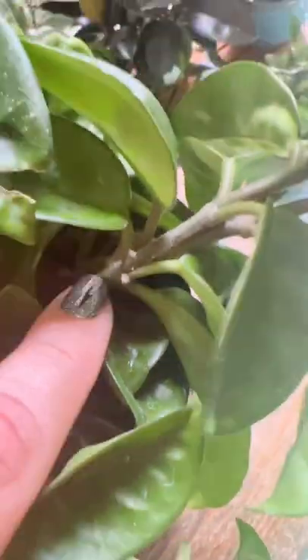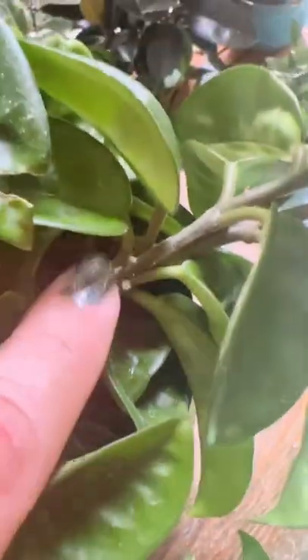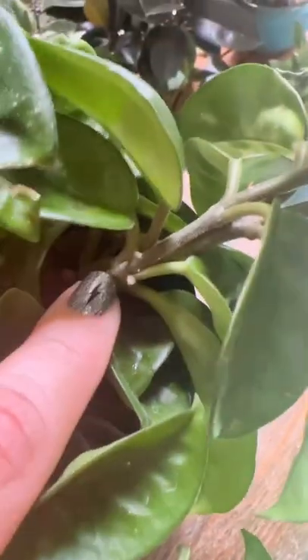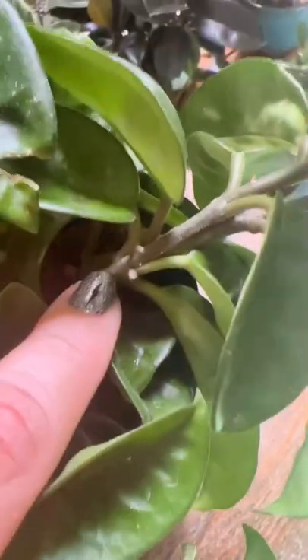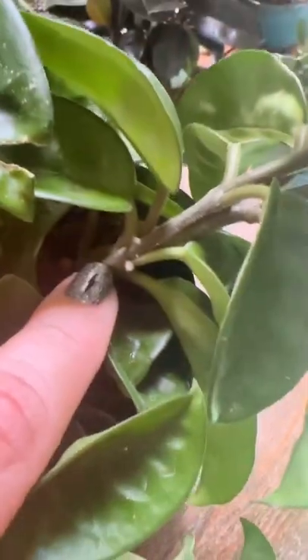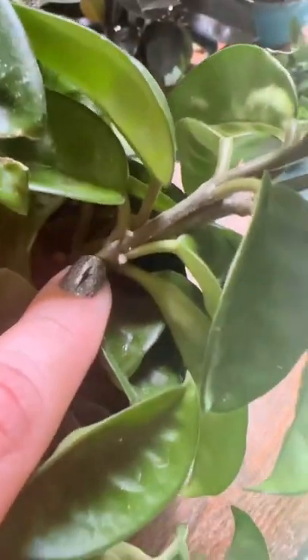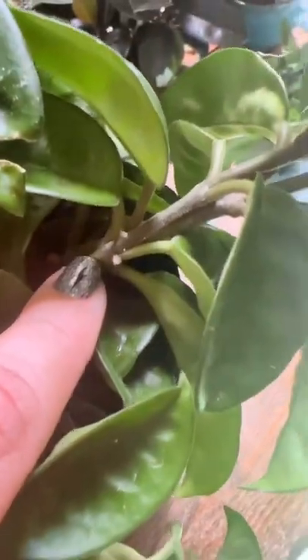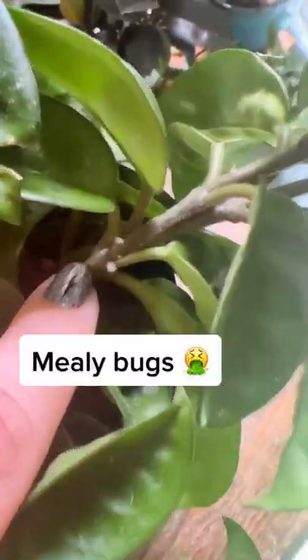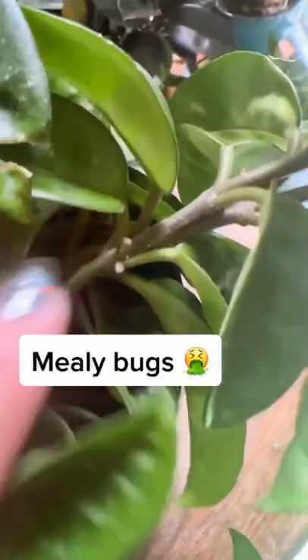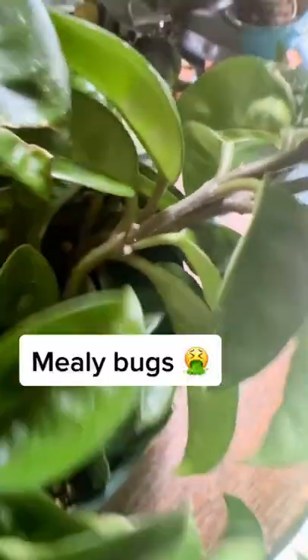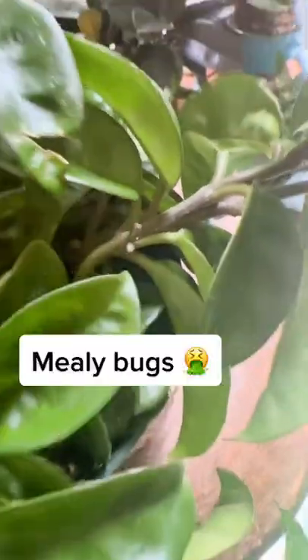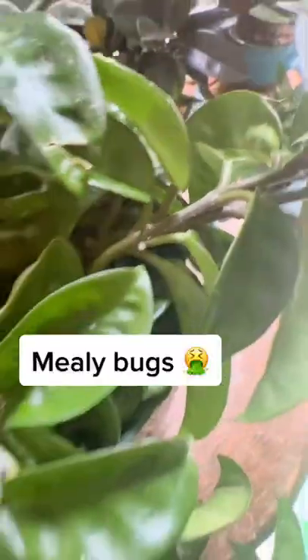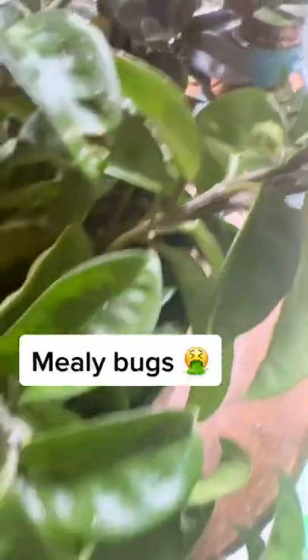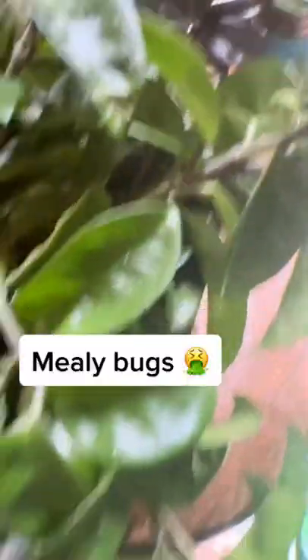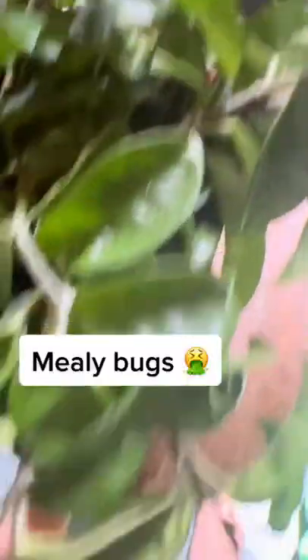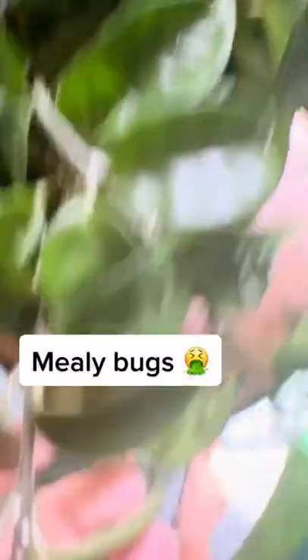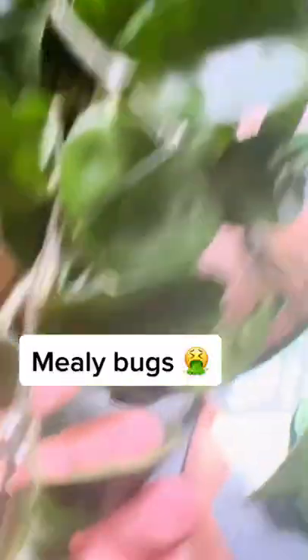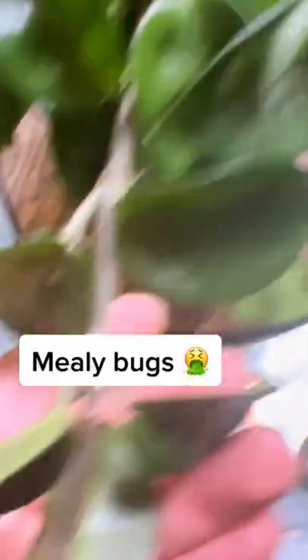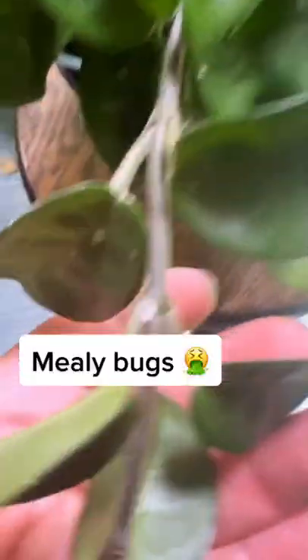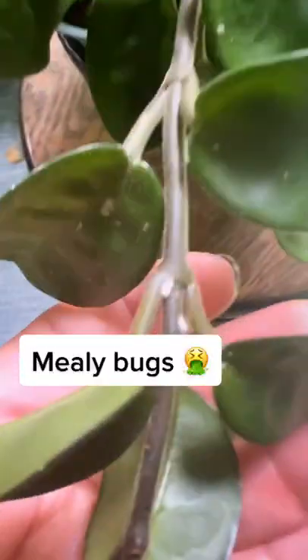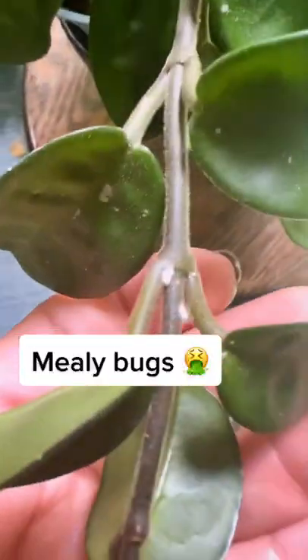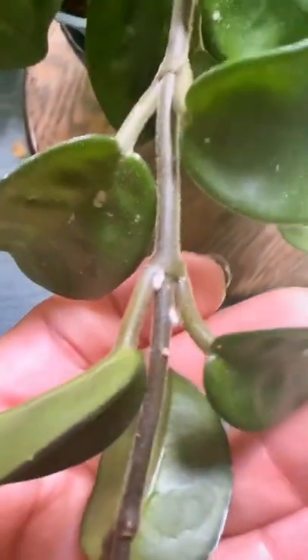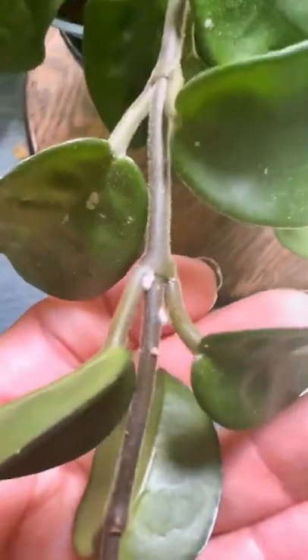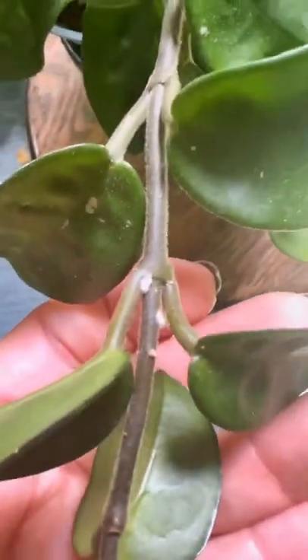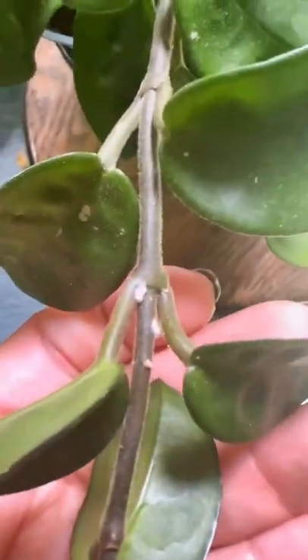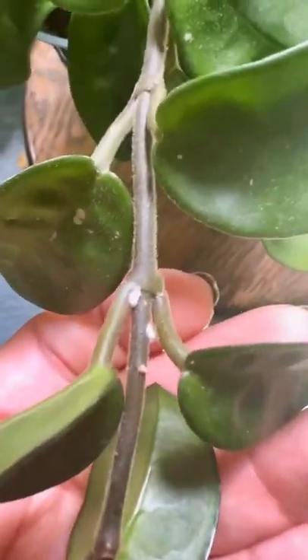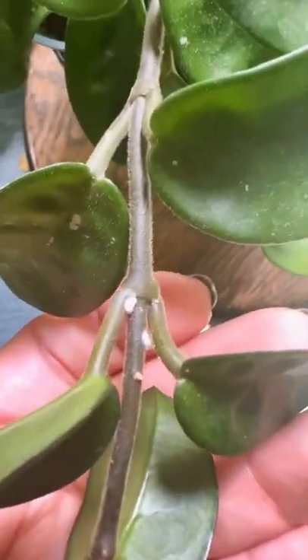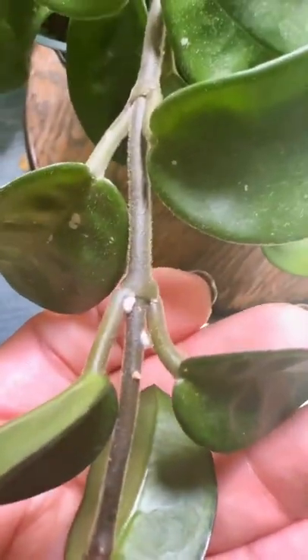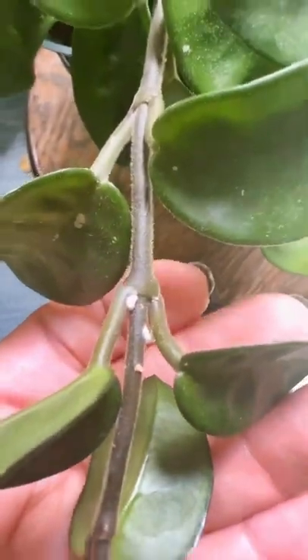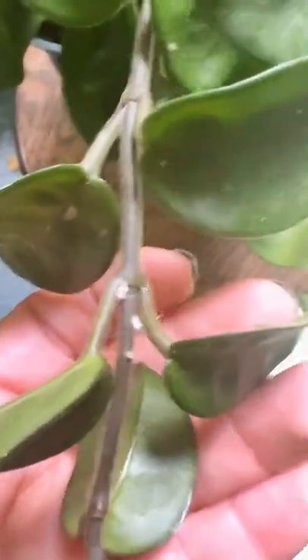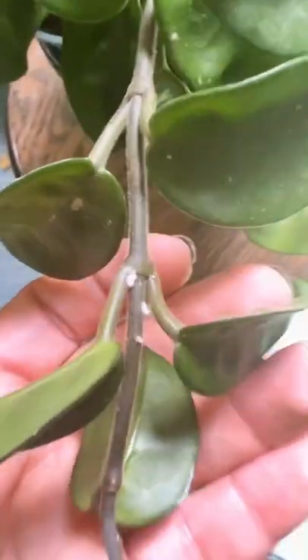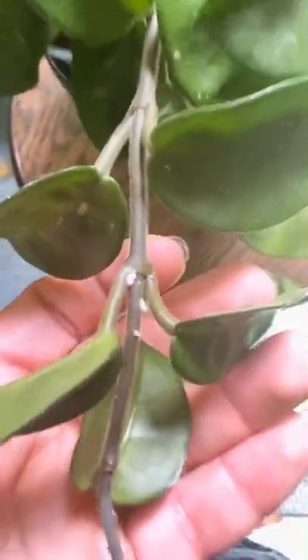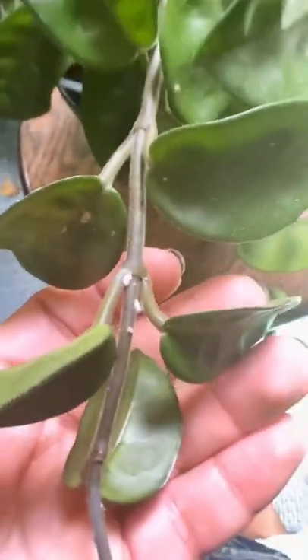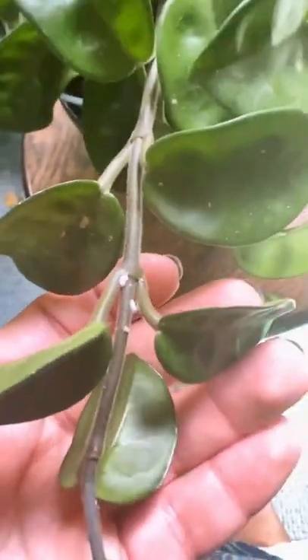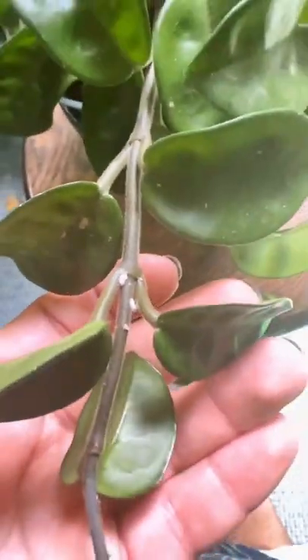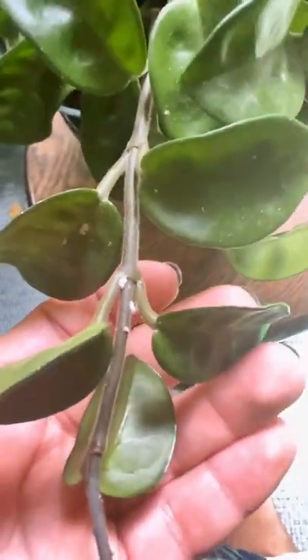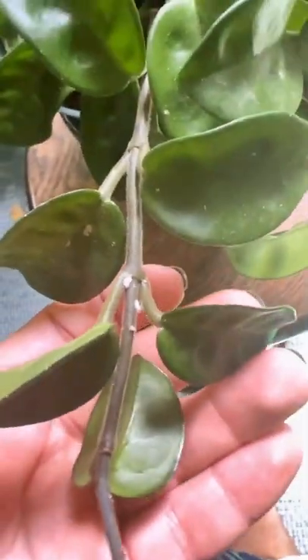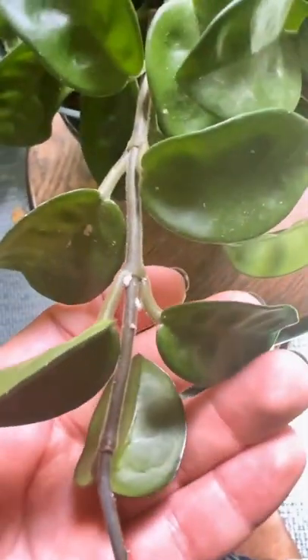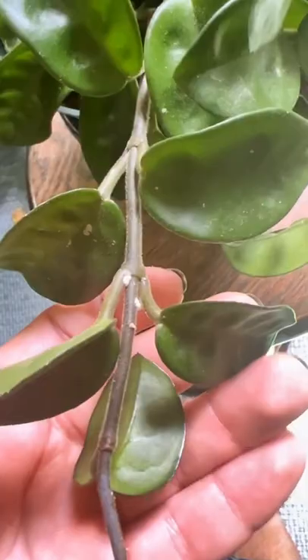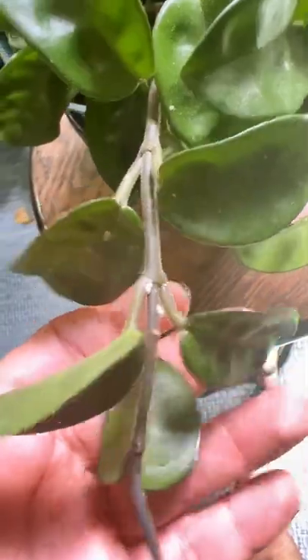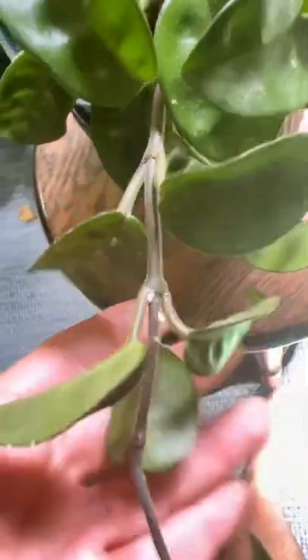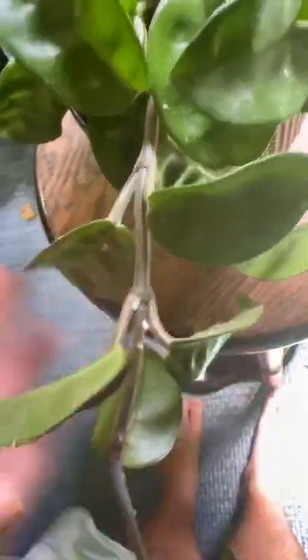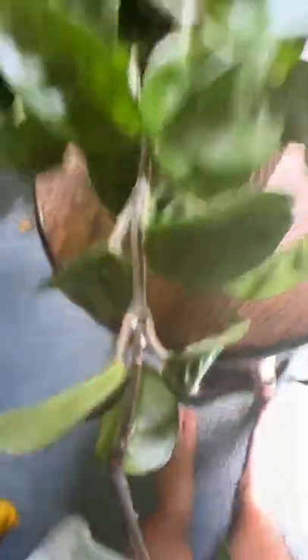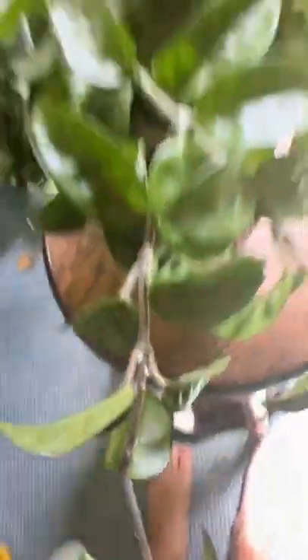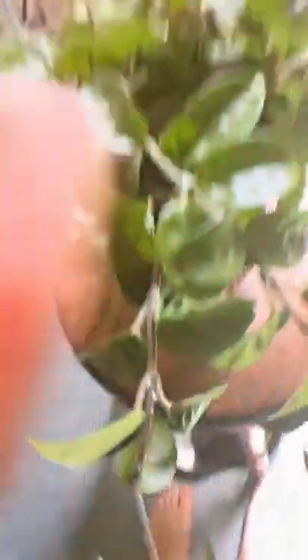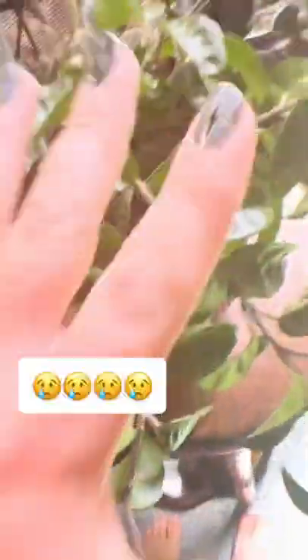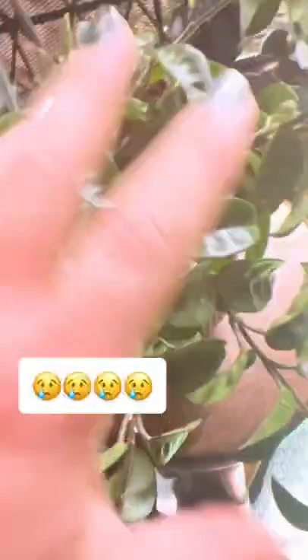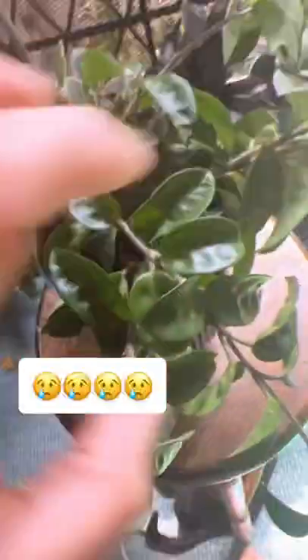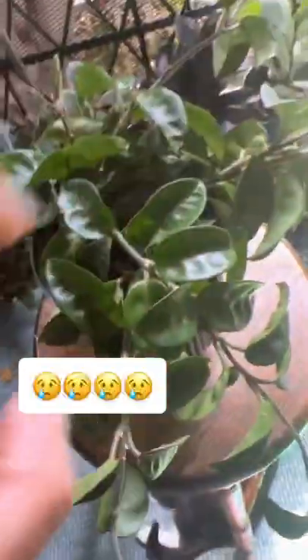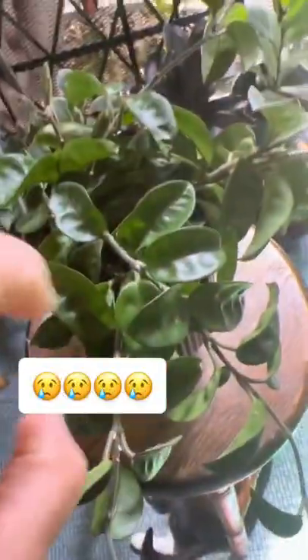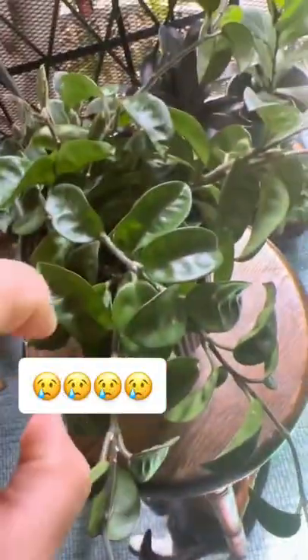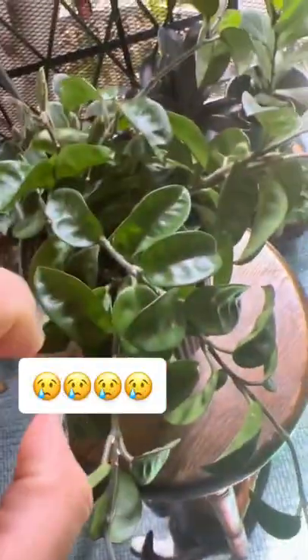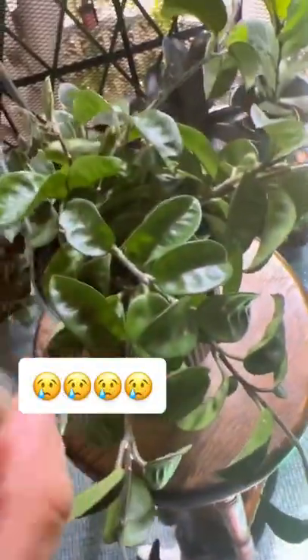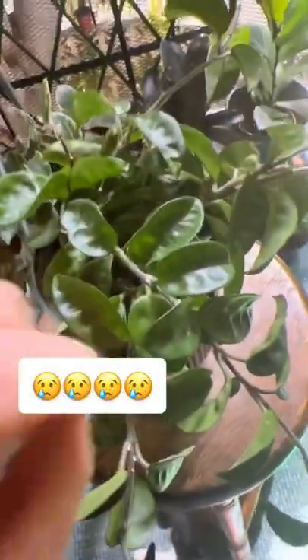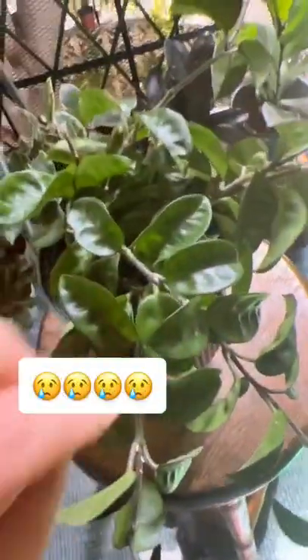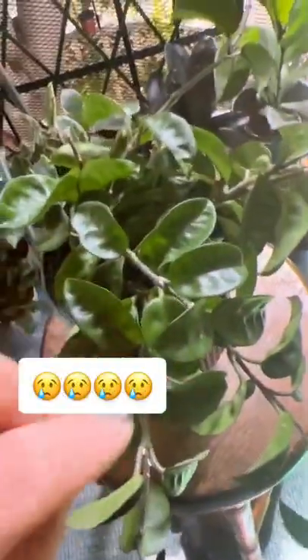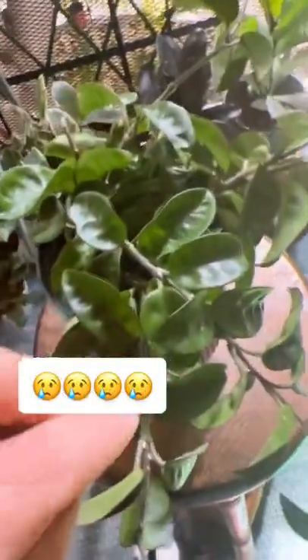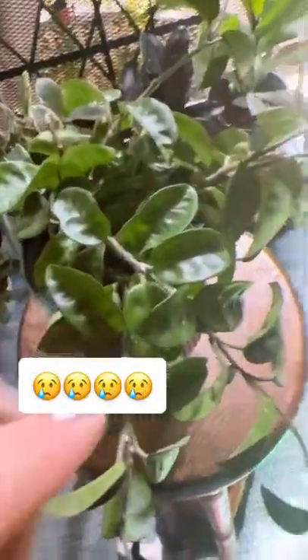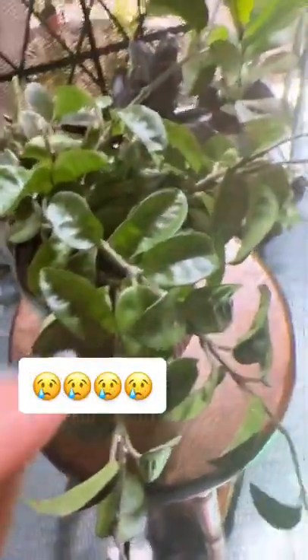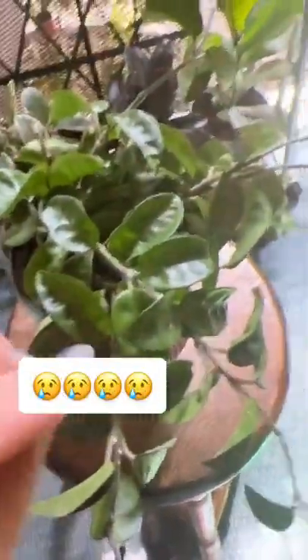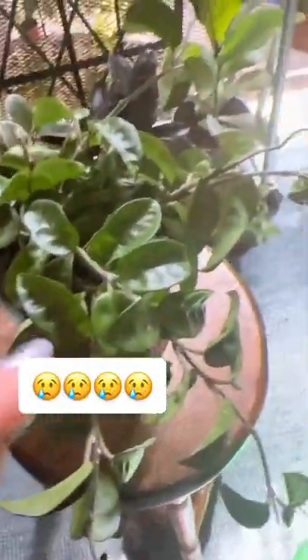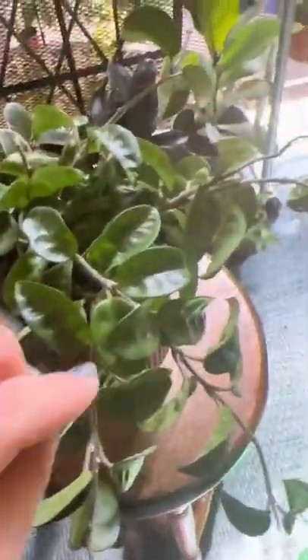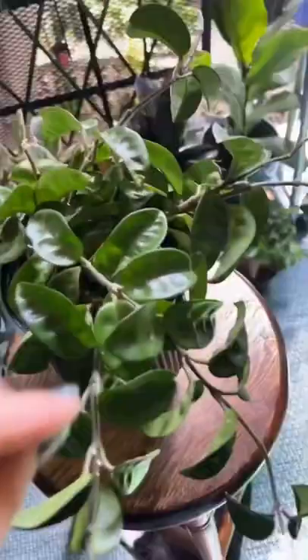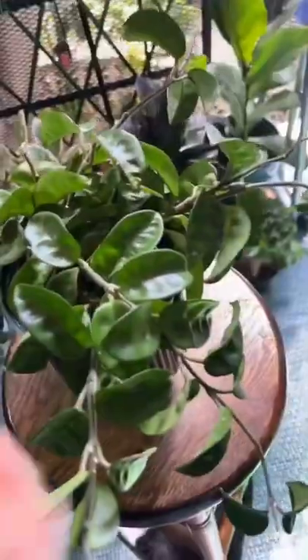There are lots of mealybugs on this plant. These little suckers will latch on to the stems of your plant and suck the life out of your plant over time.